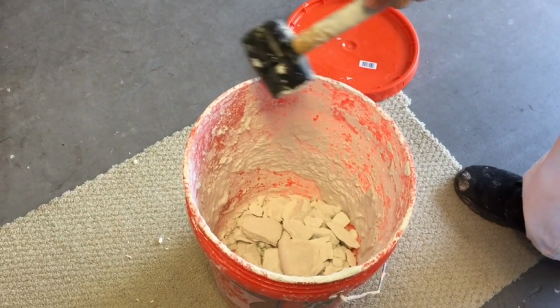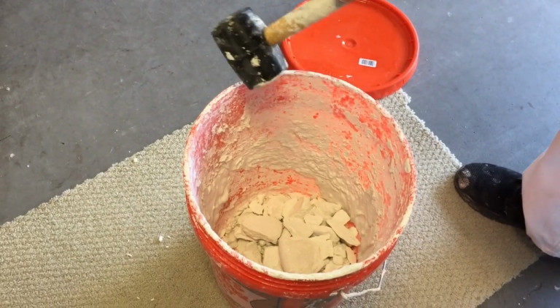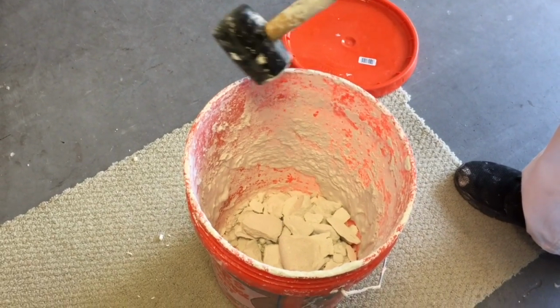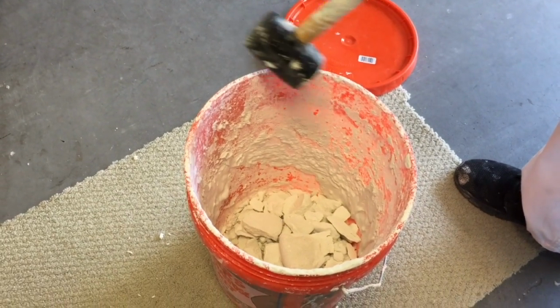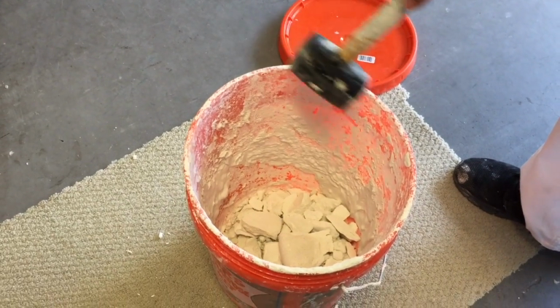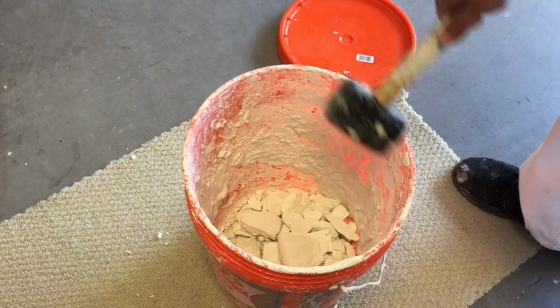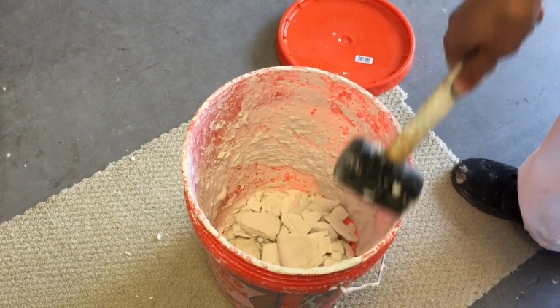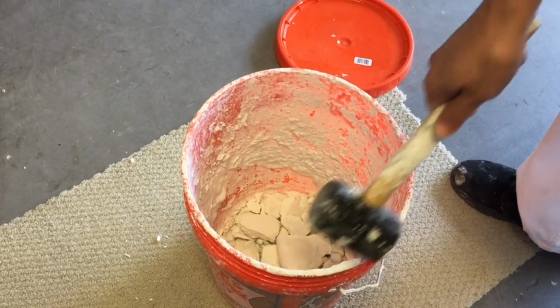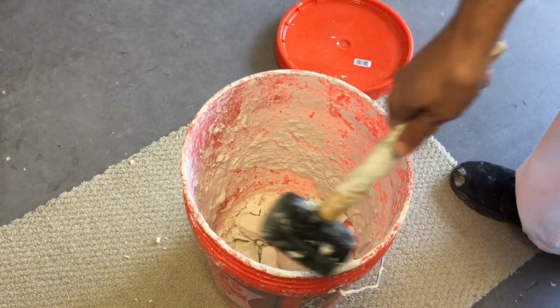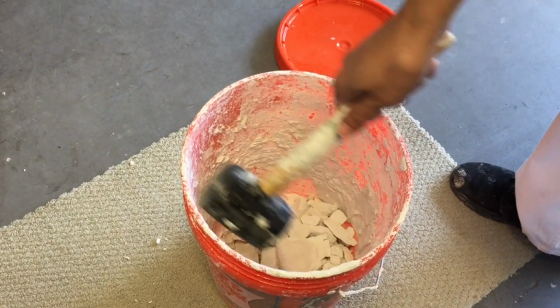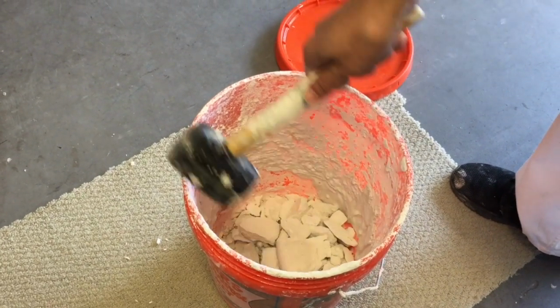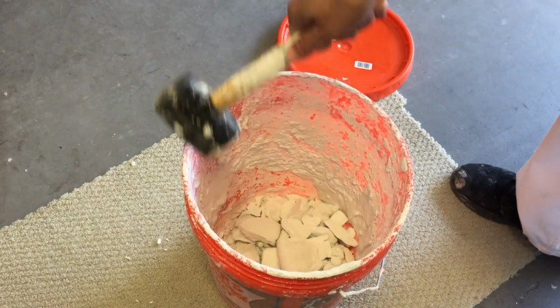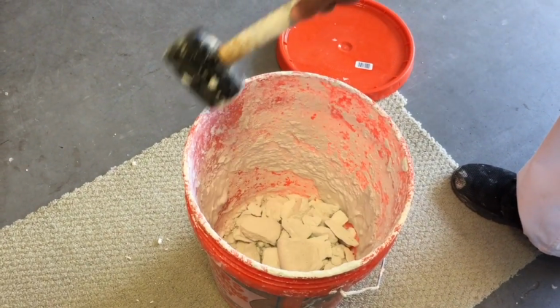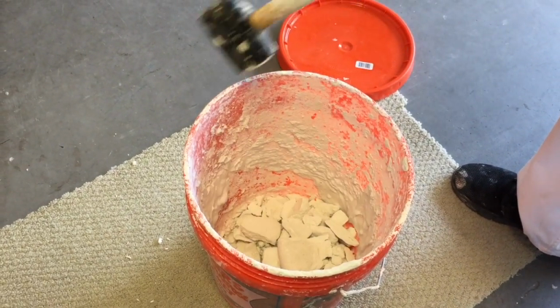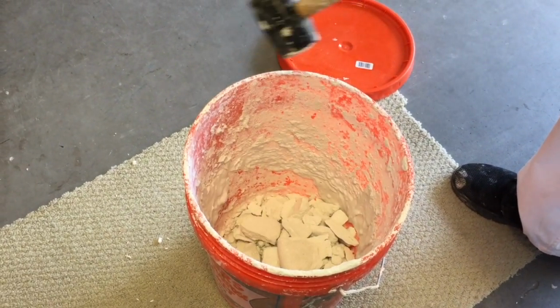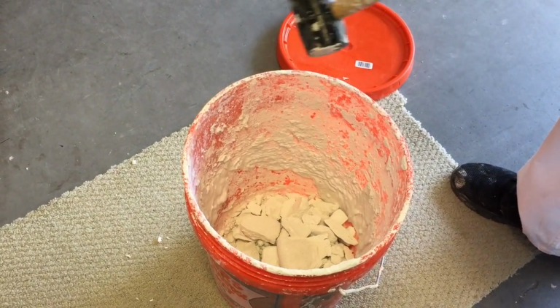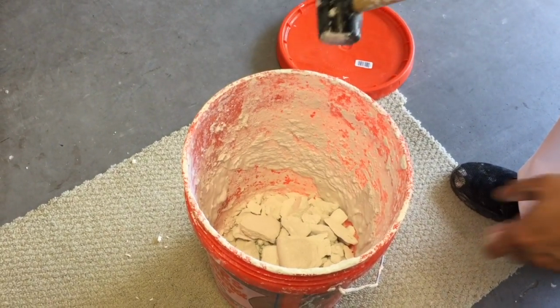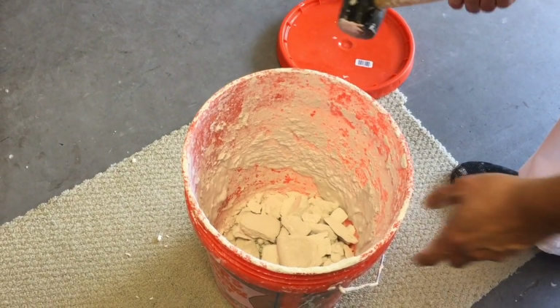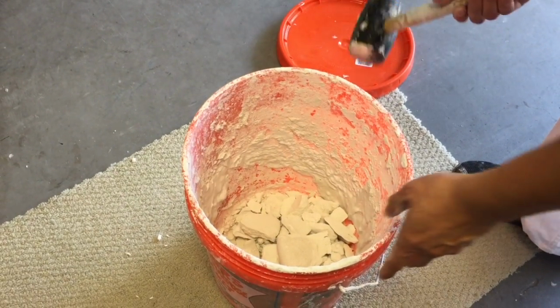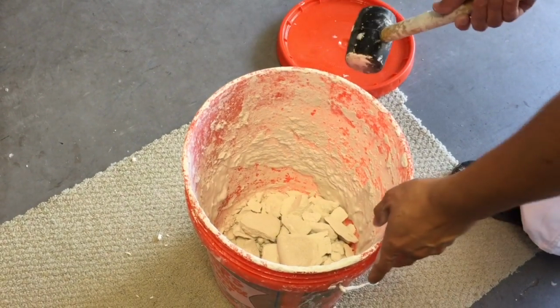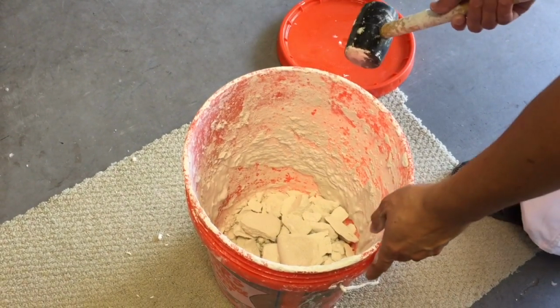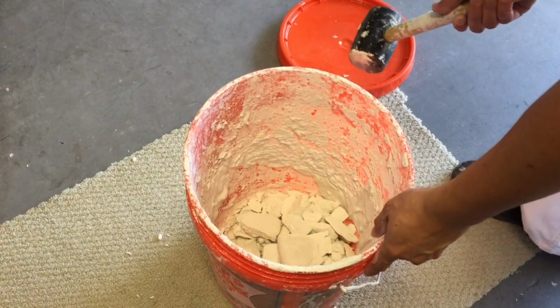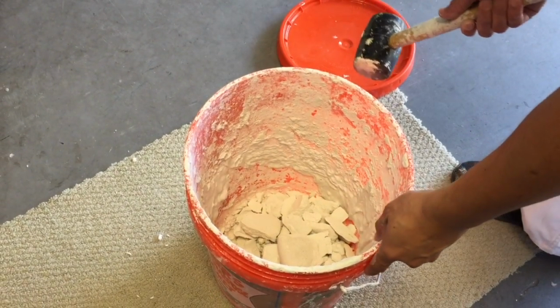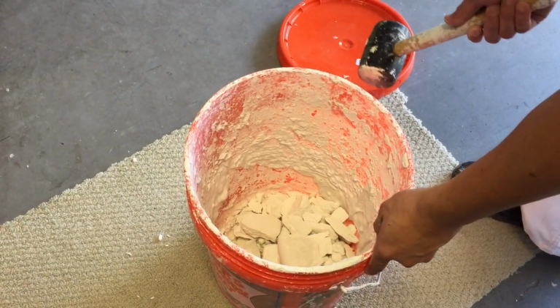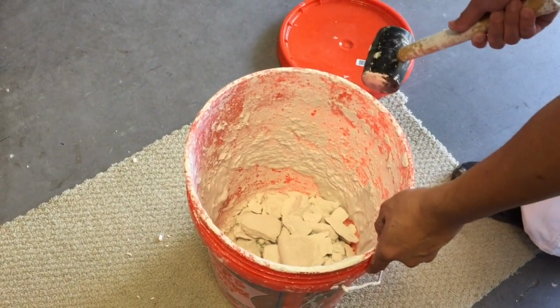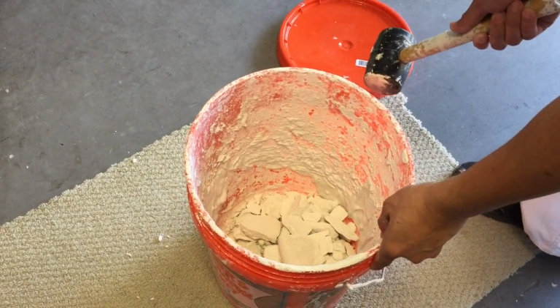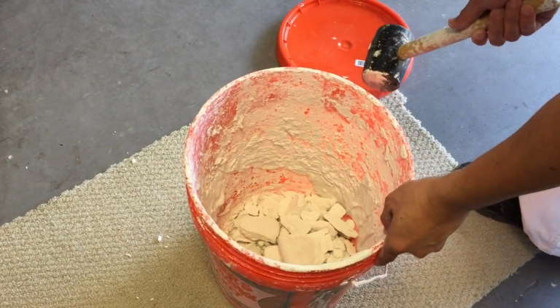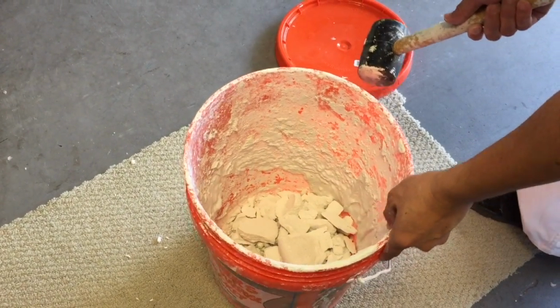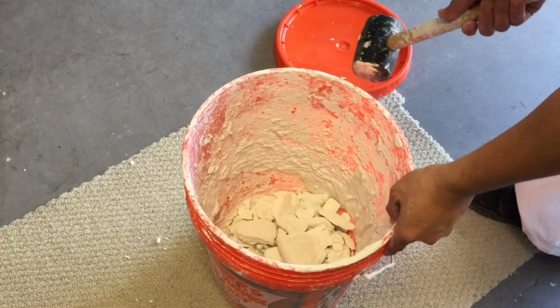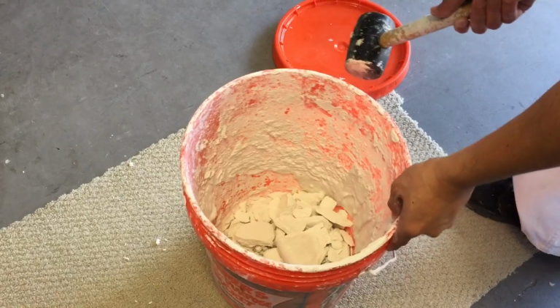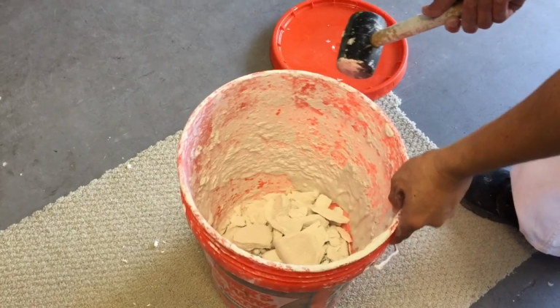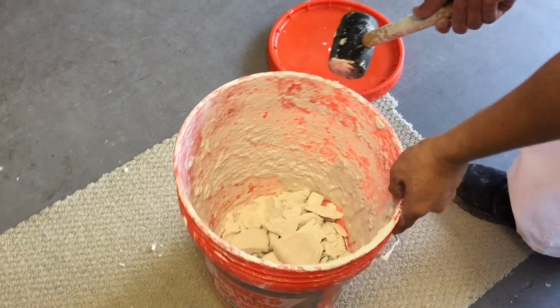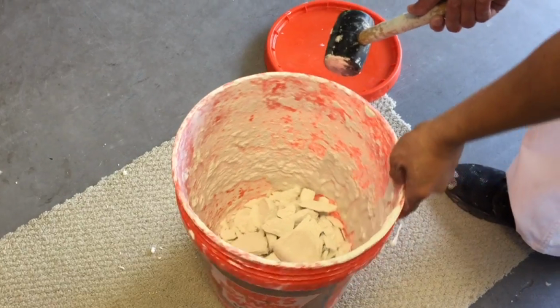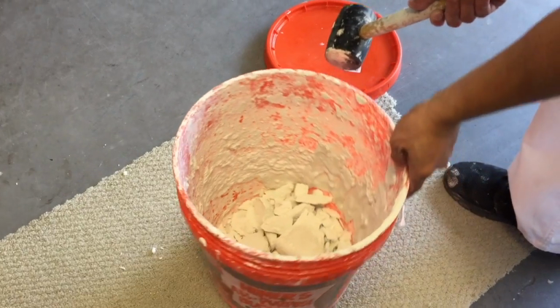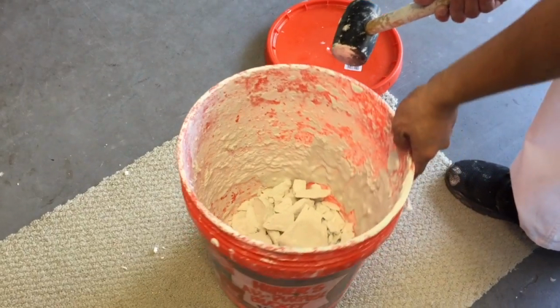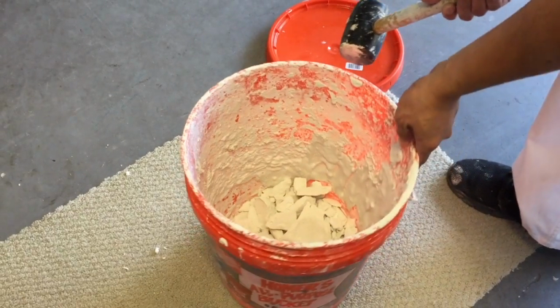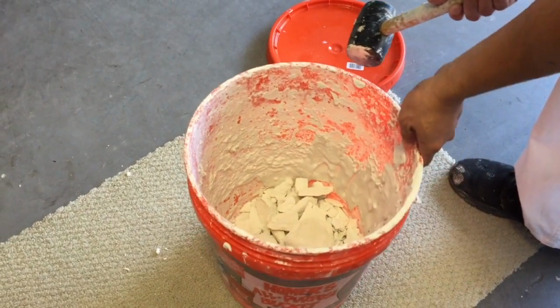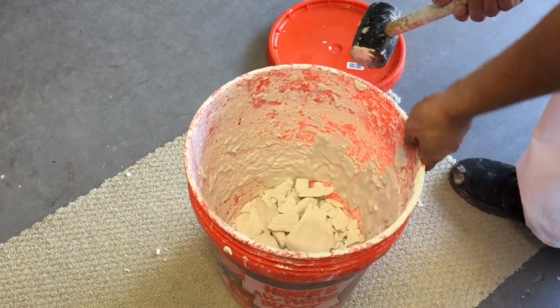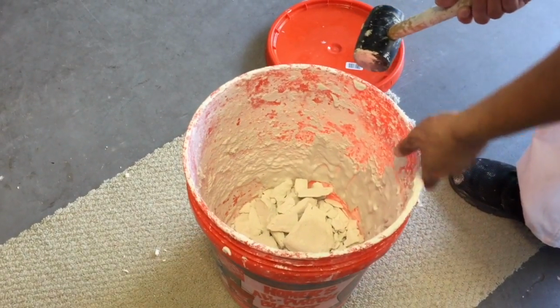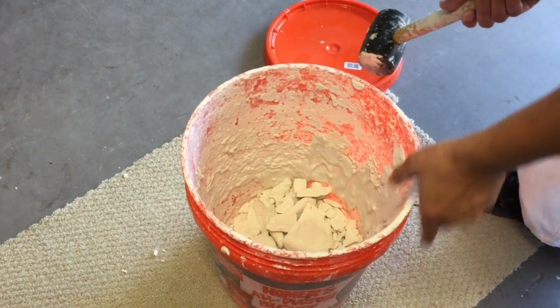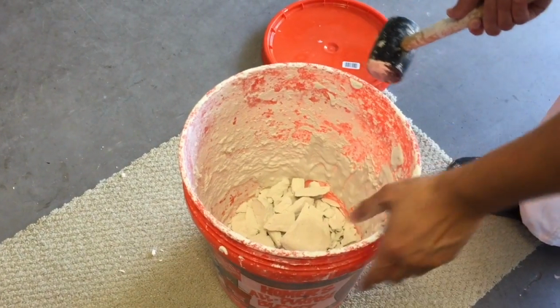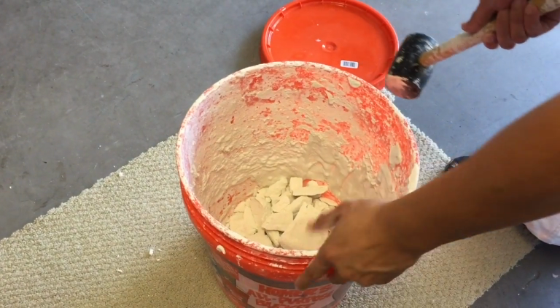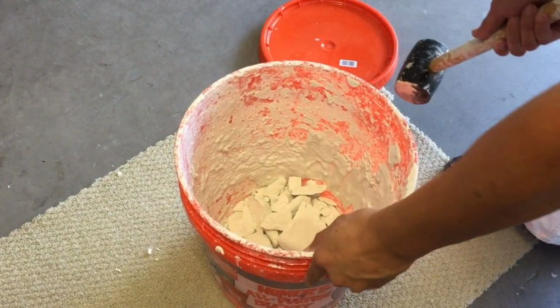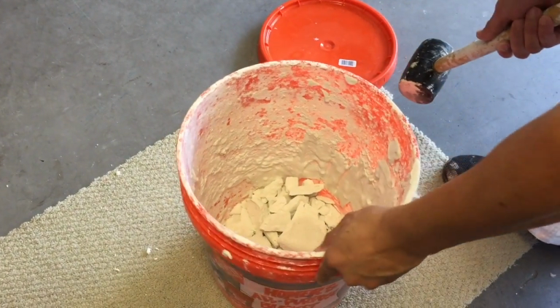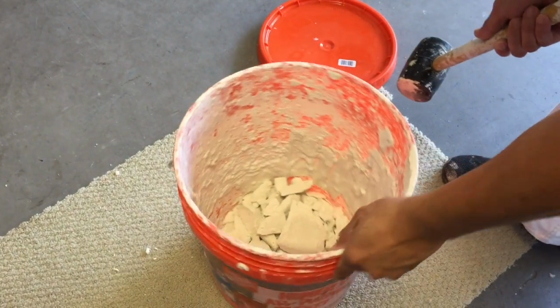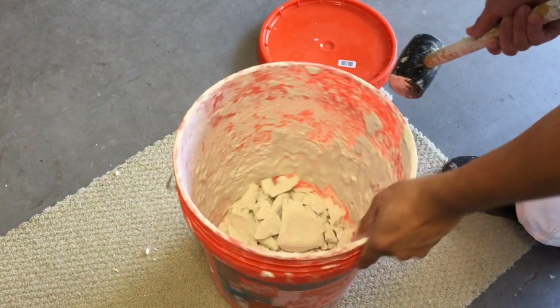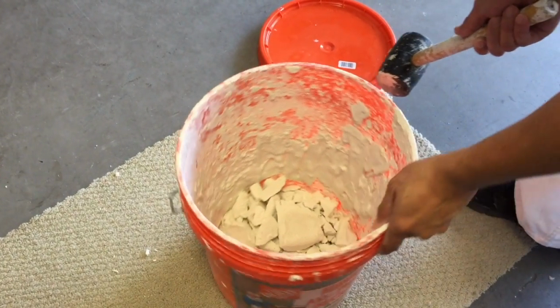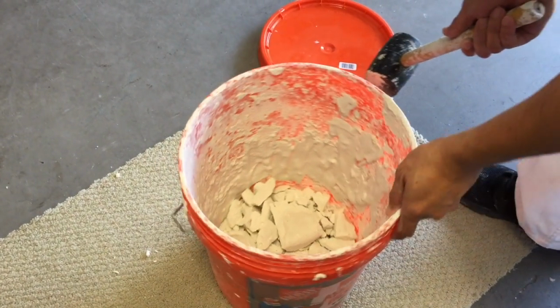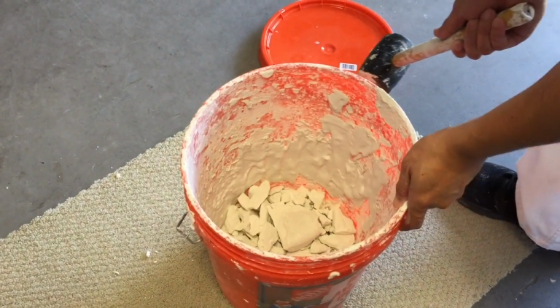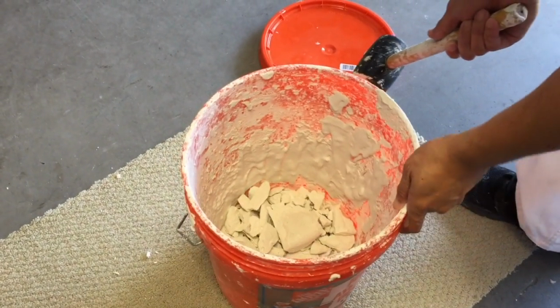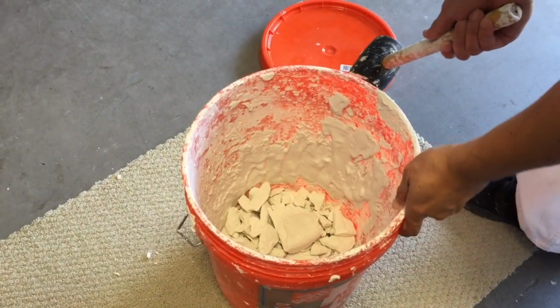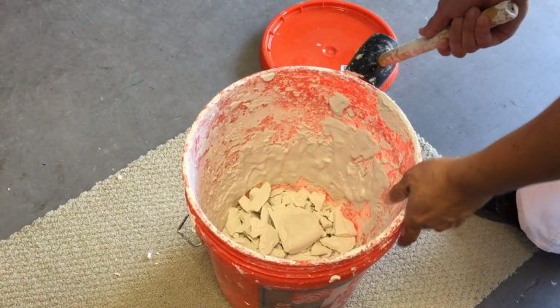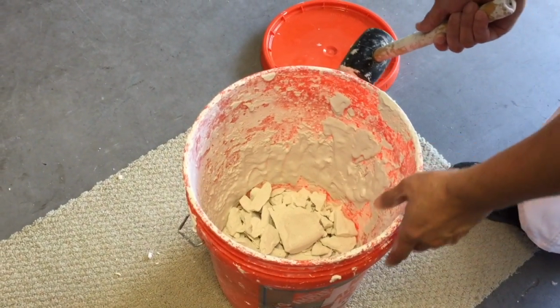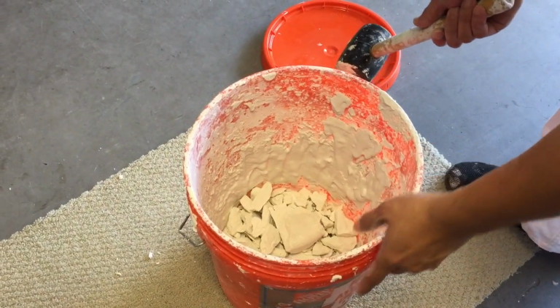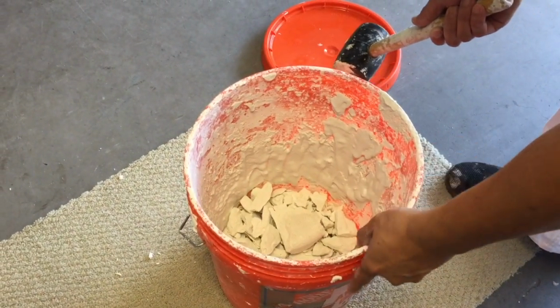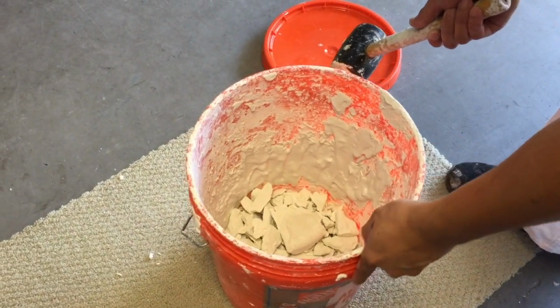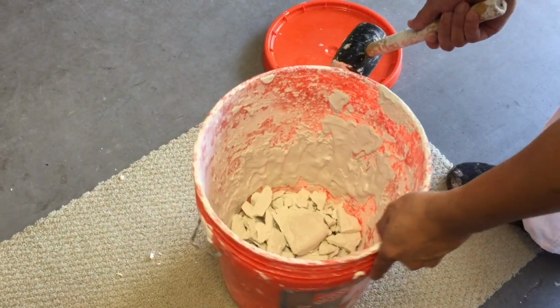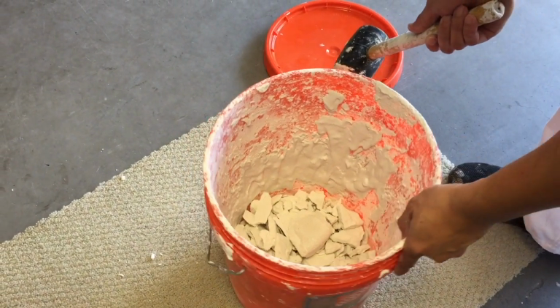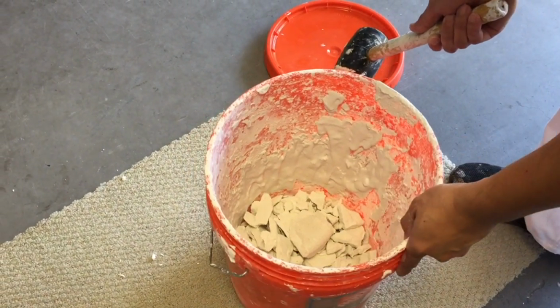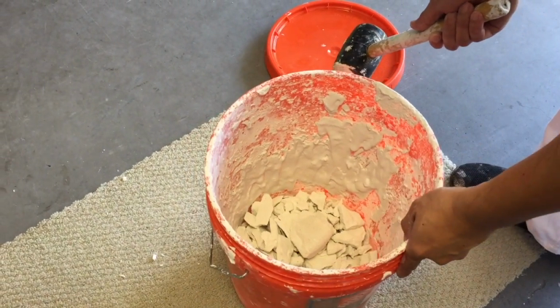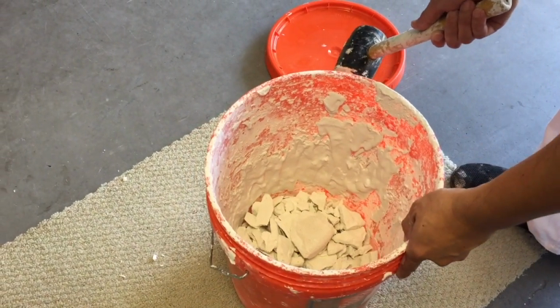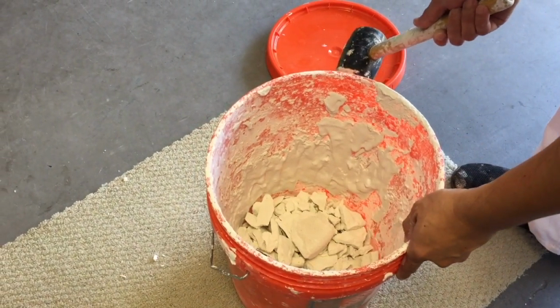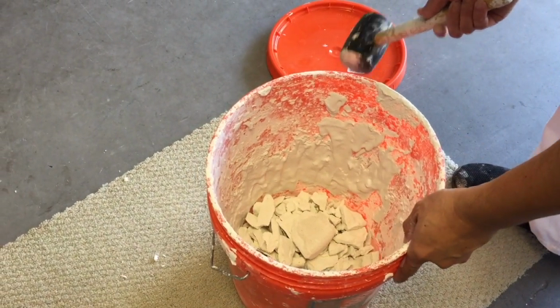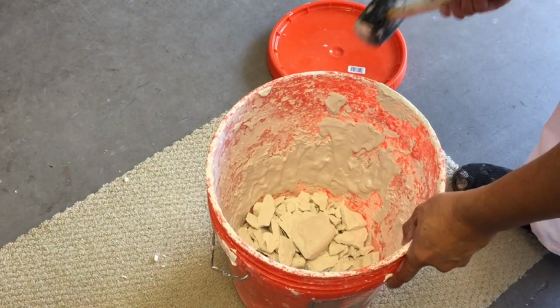And for the thinset on the side, again you can tap on it slightly and you will see it coming off.